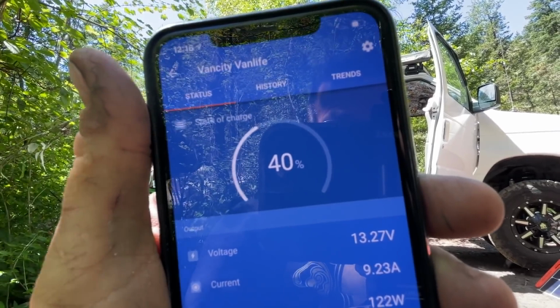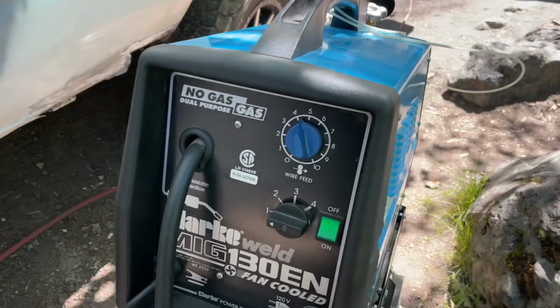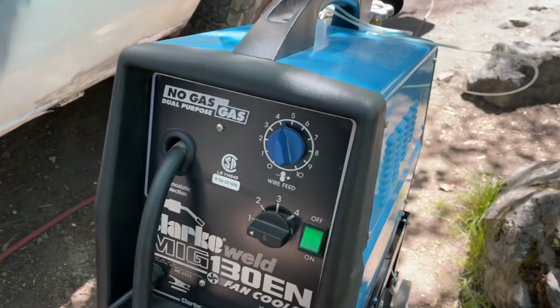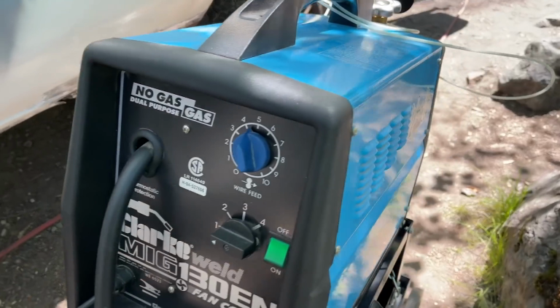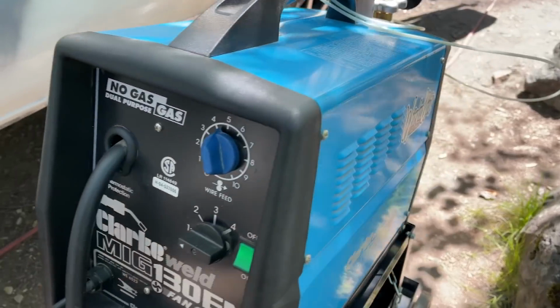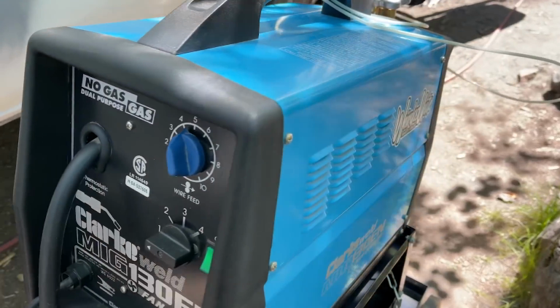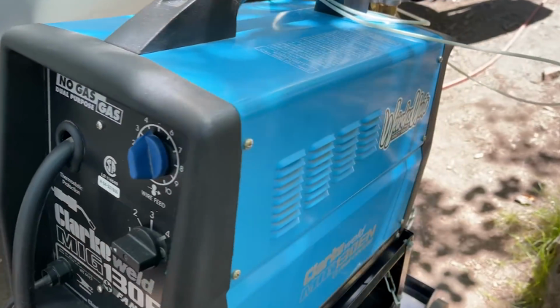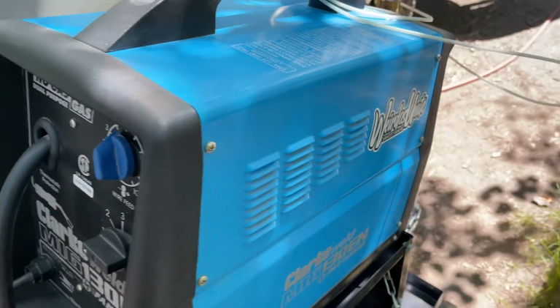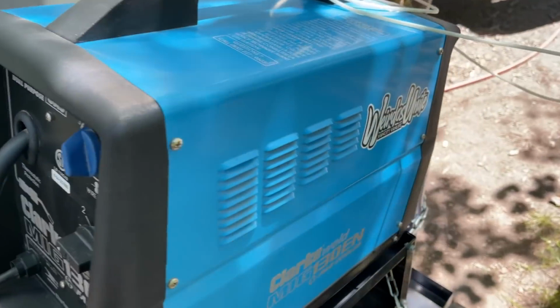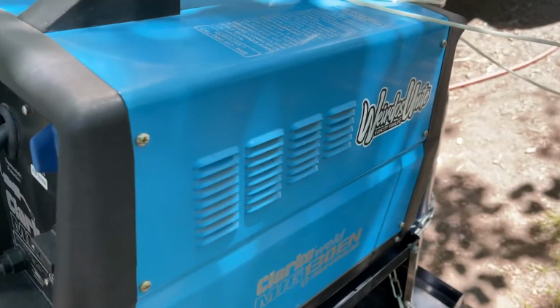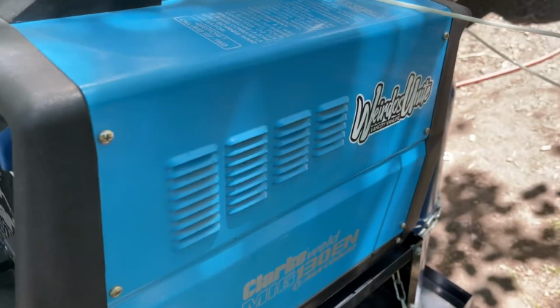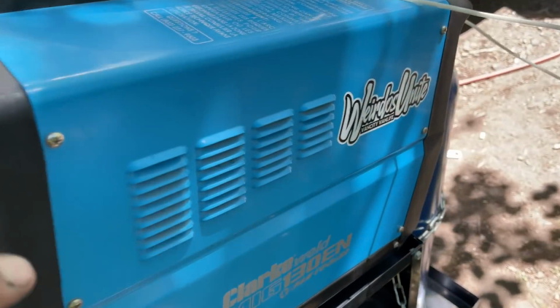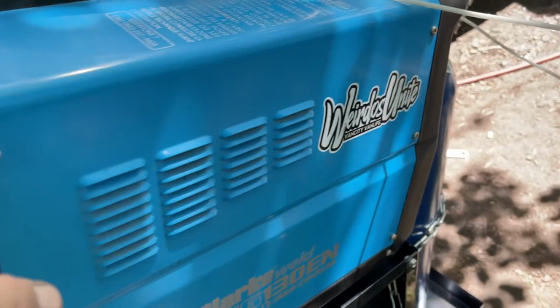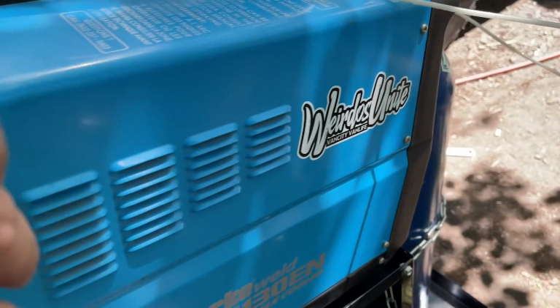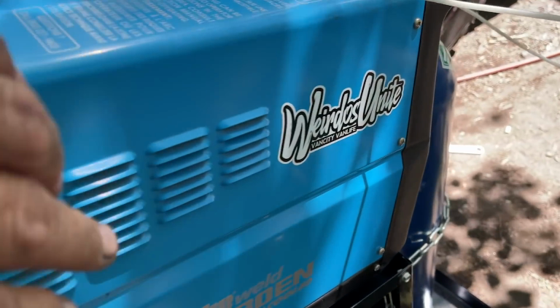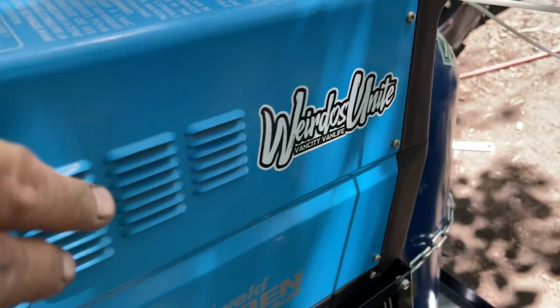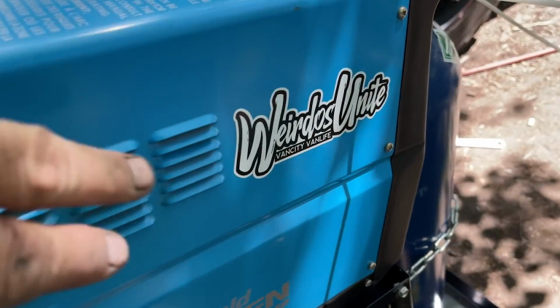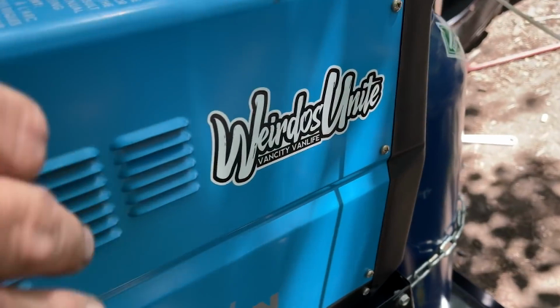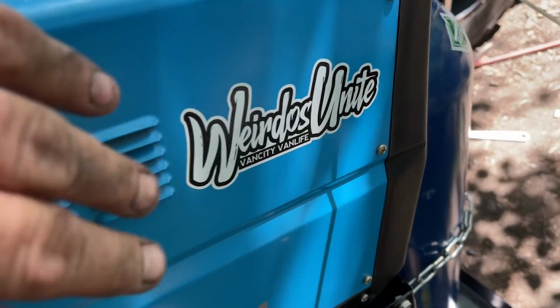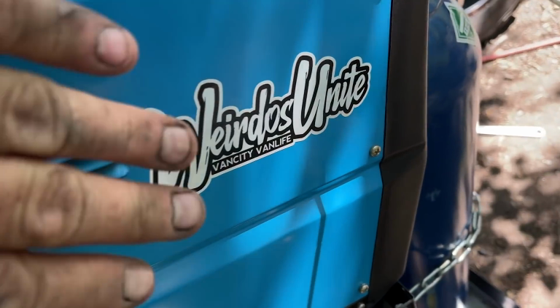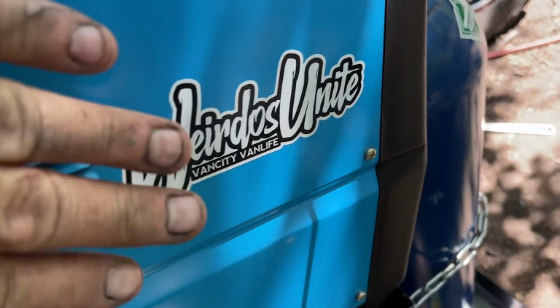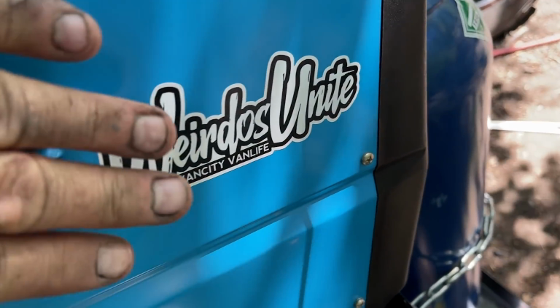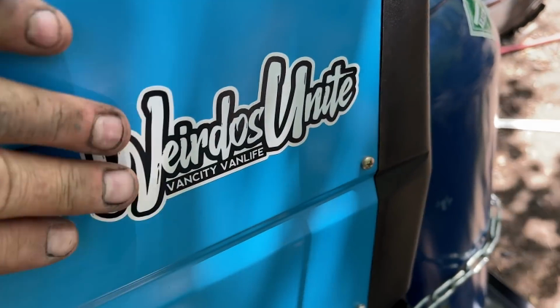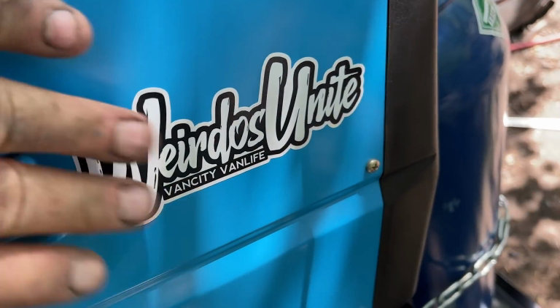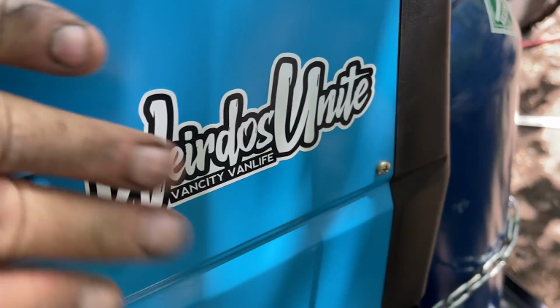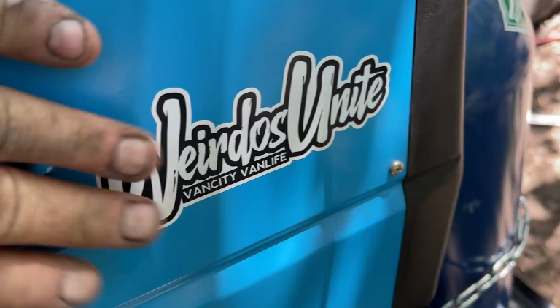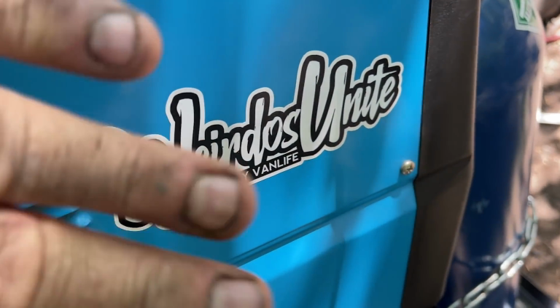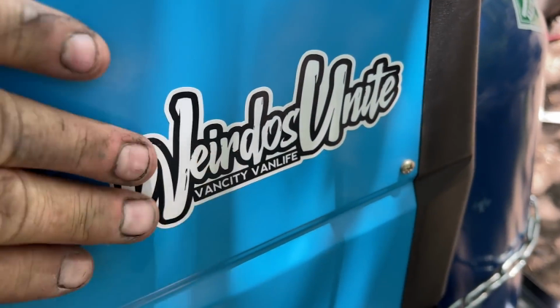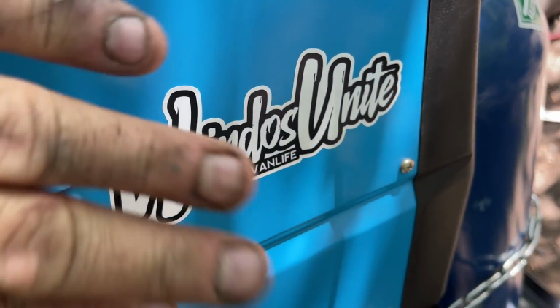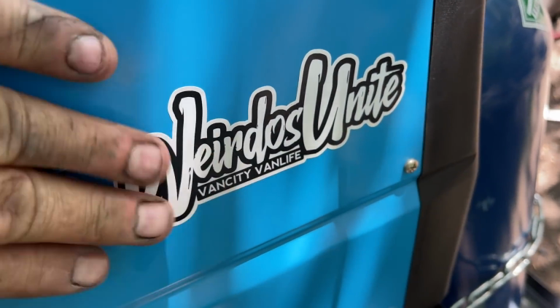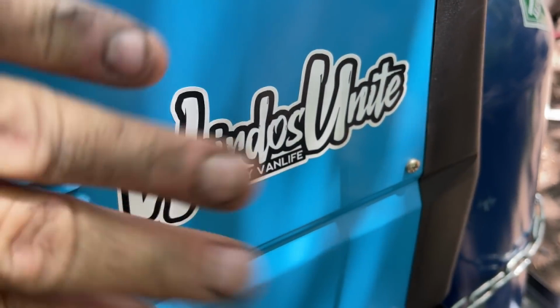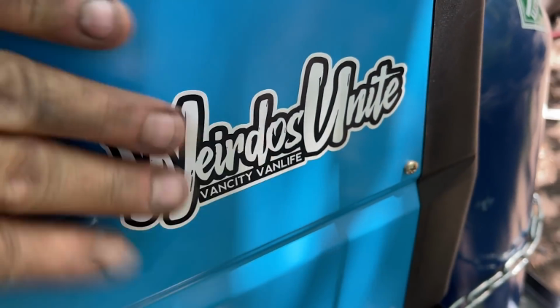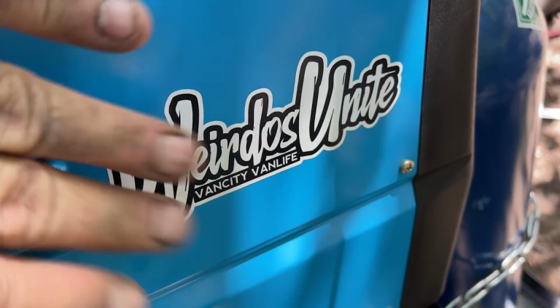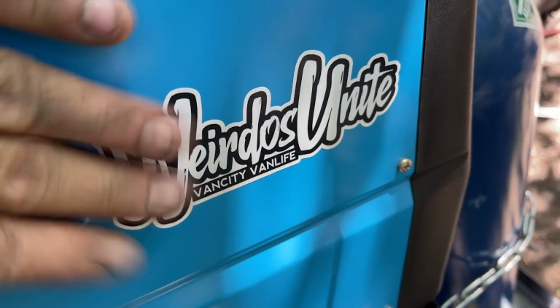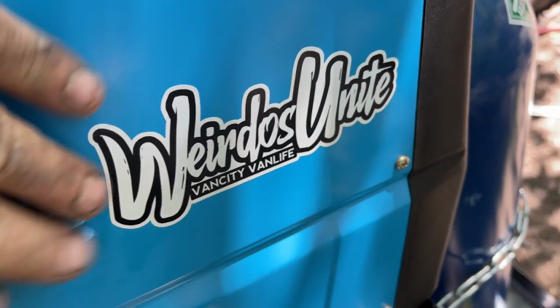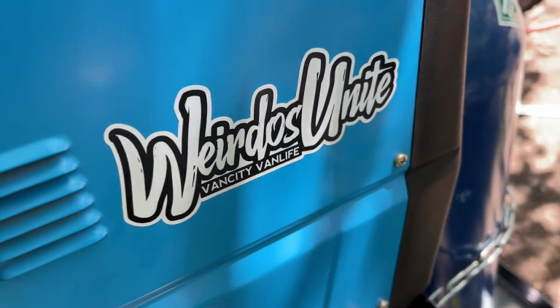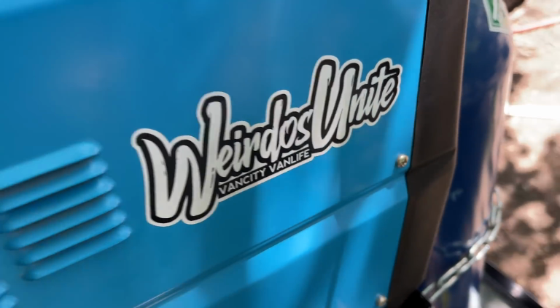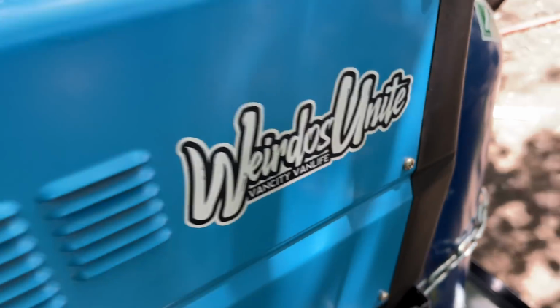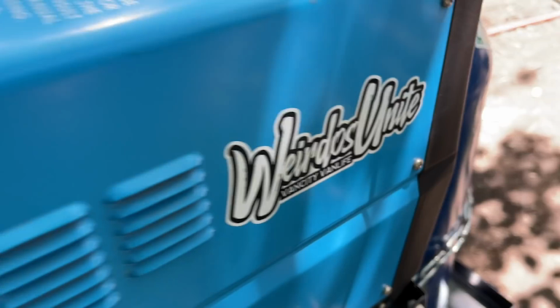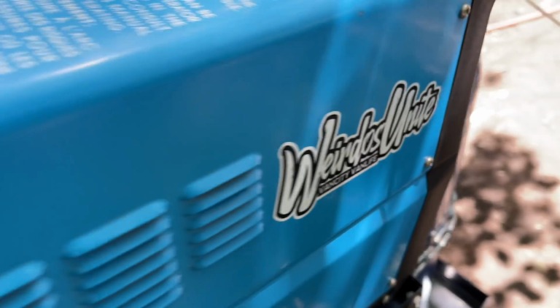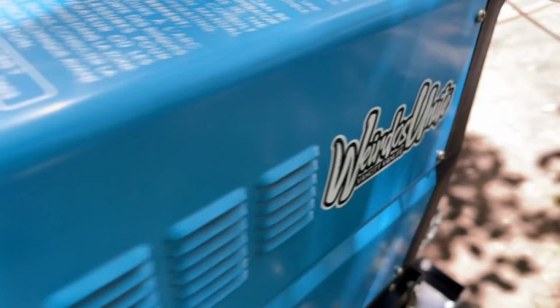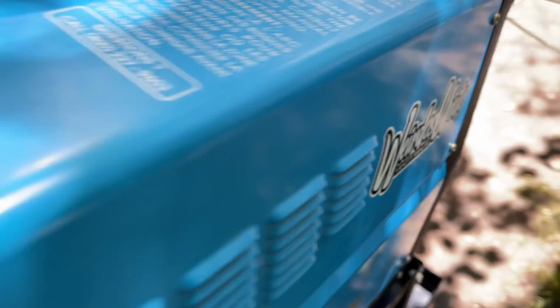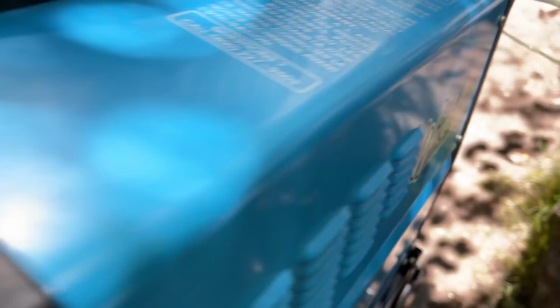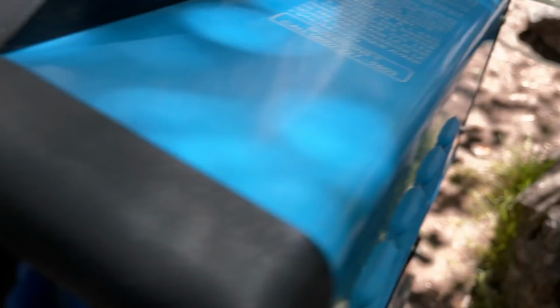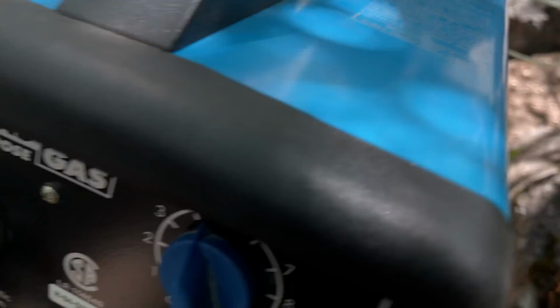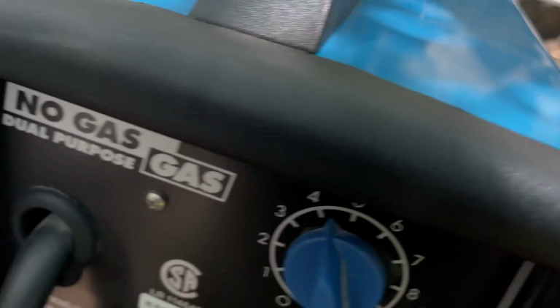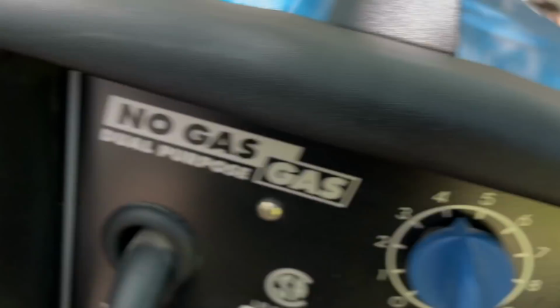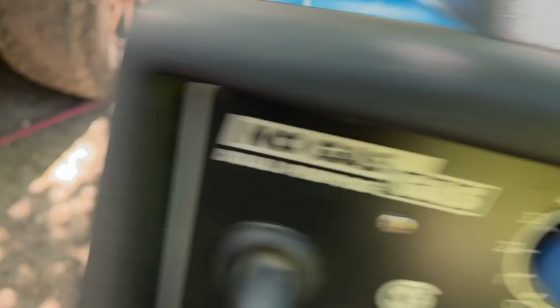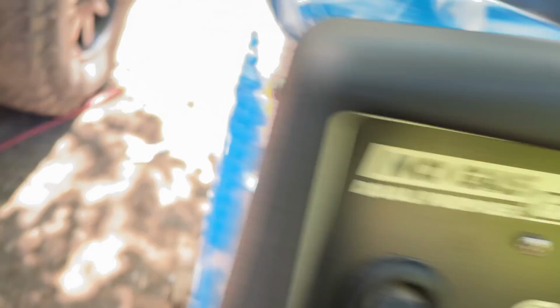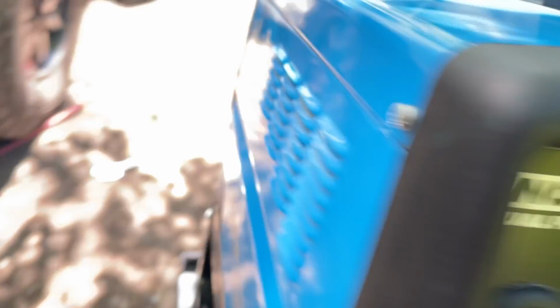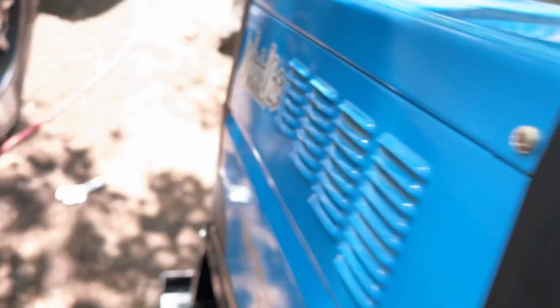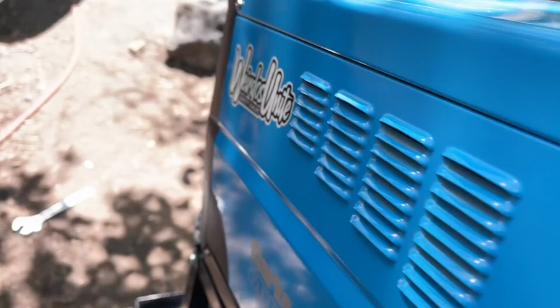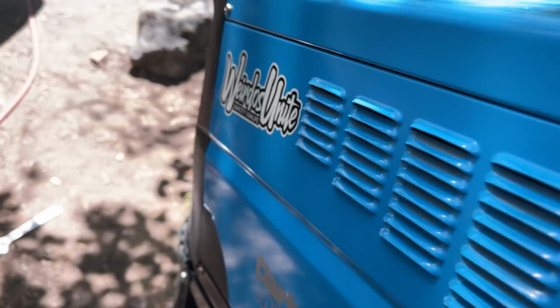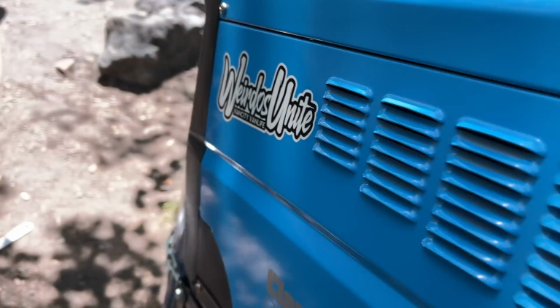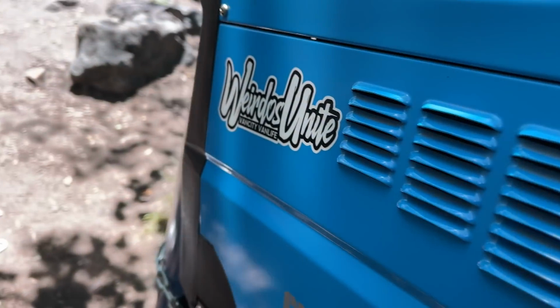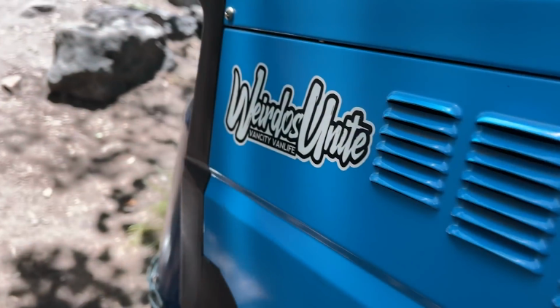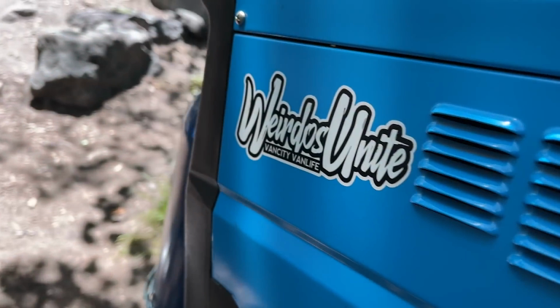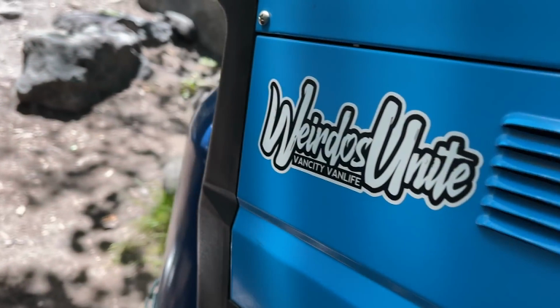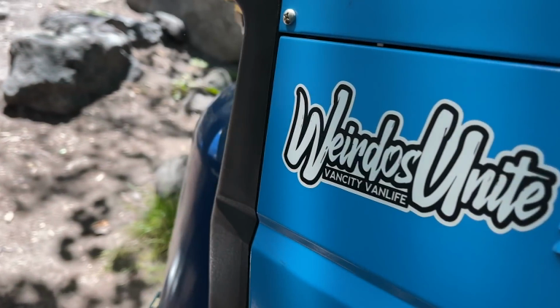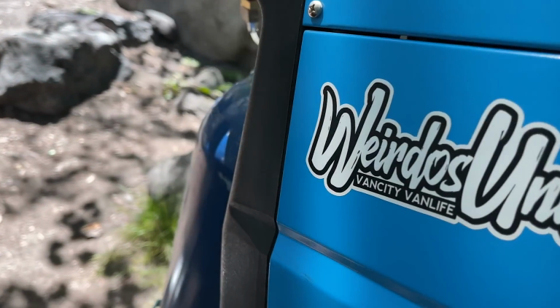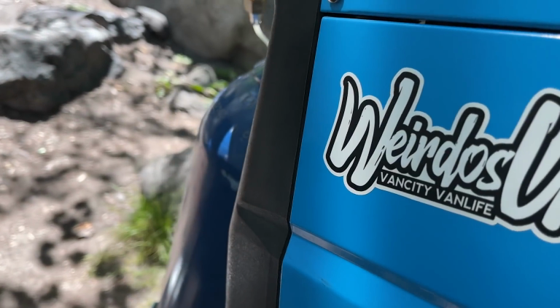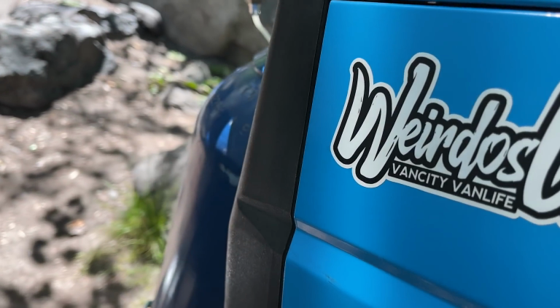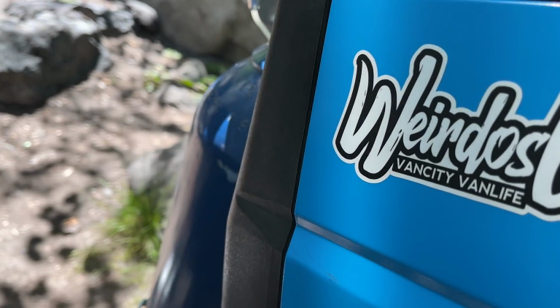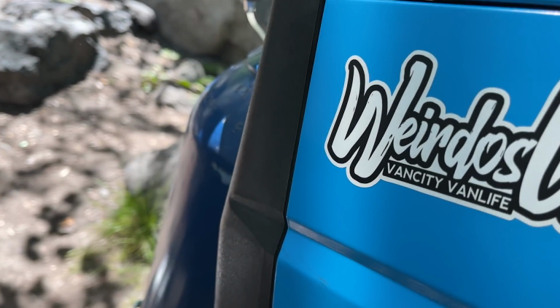Brand new welder — and of course I had to label it all up nice and pretty on both sides. Heck yeah!